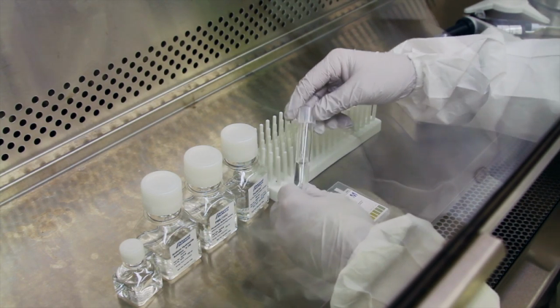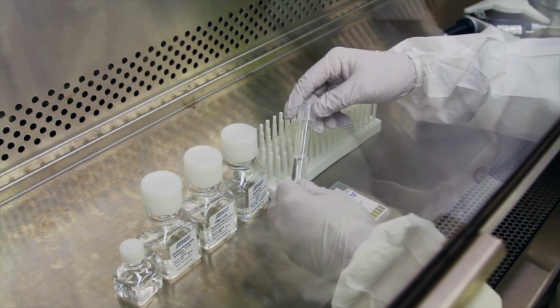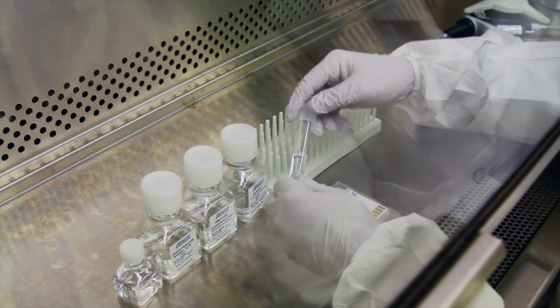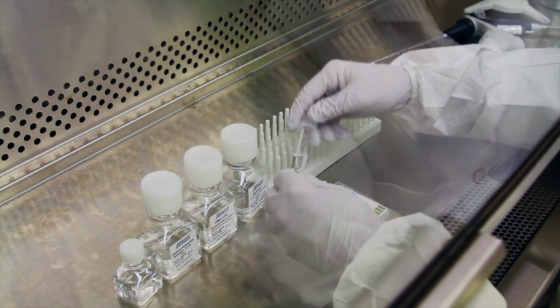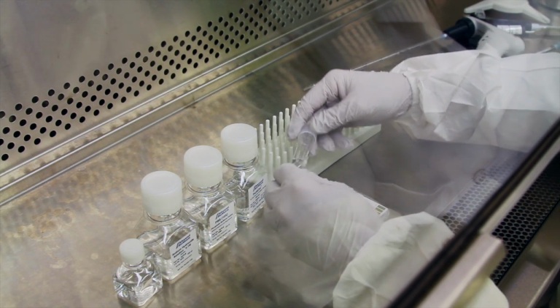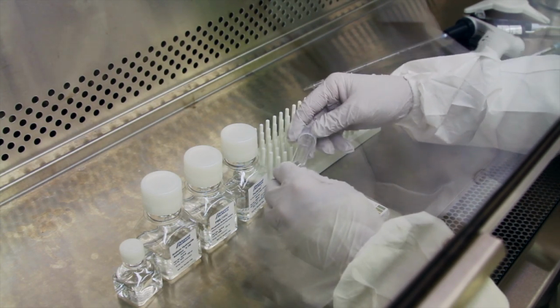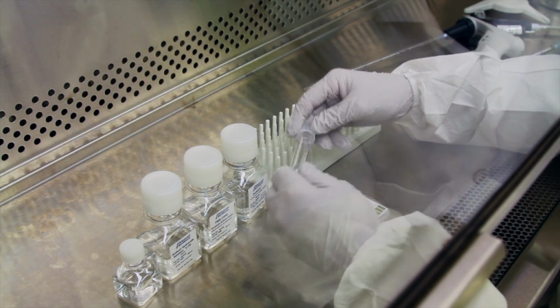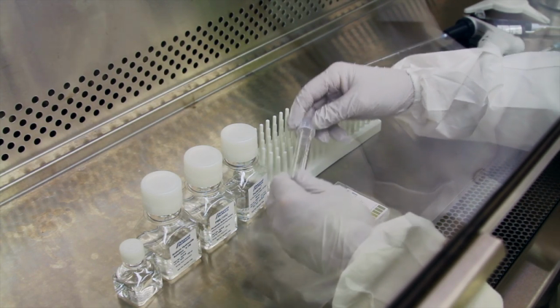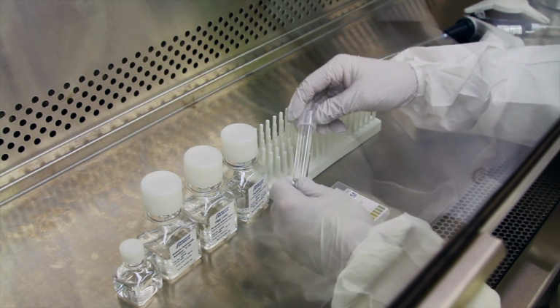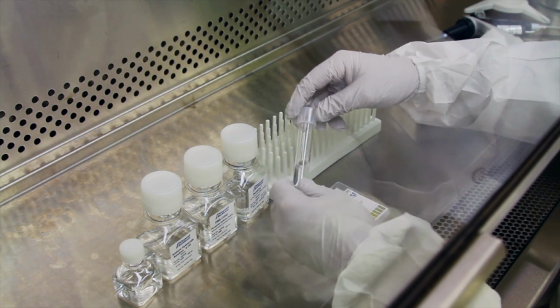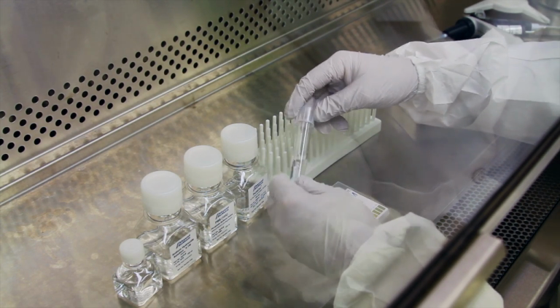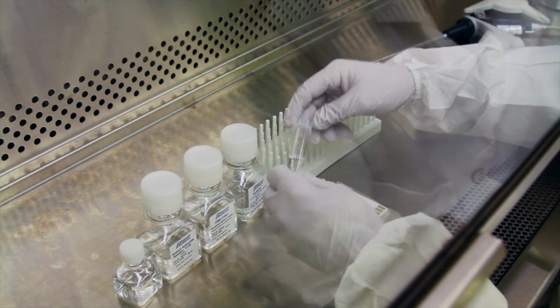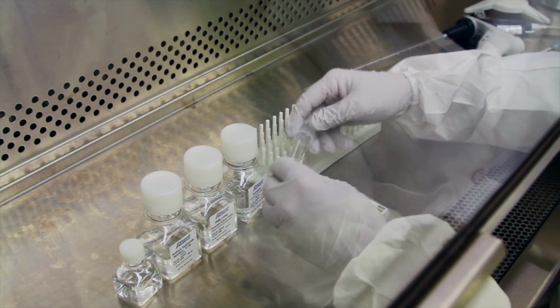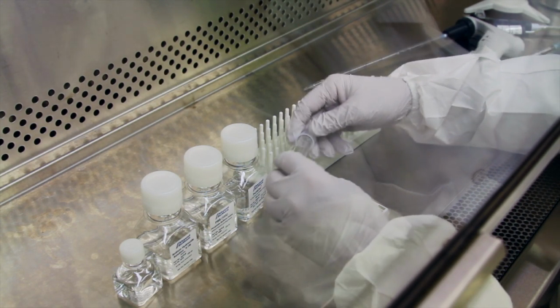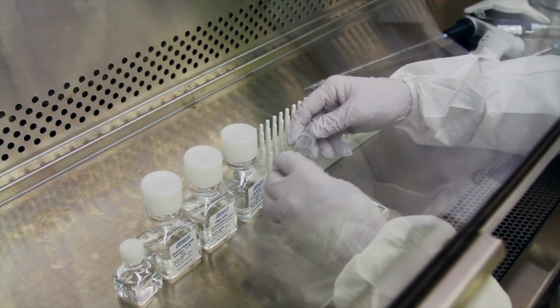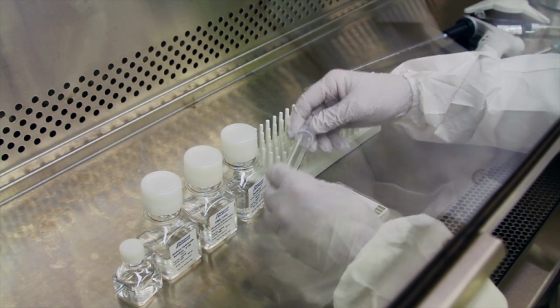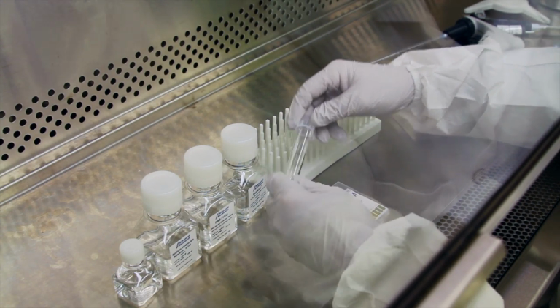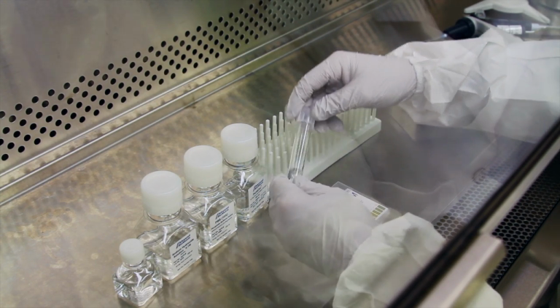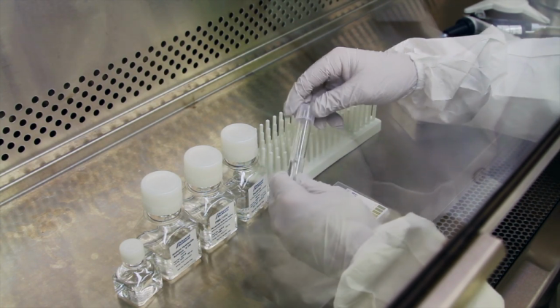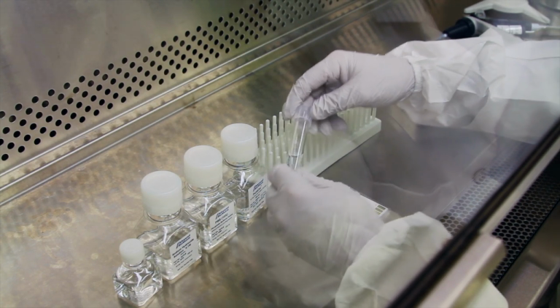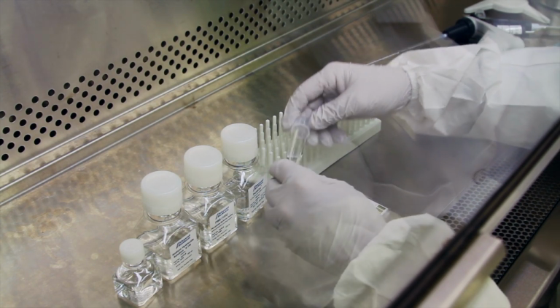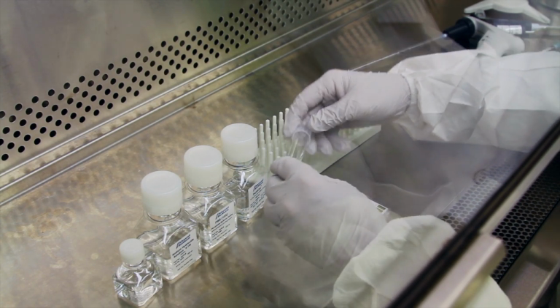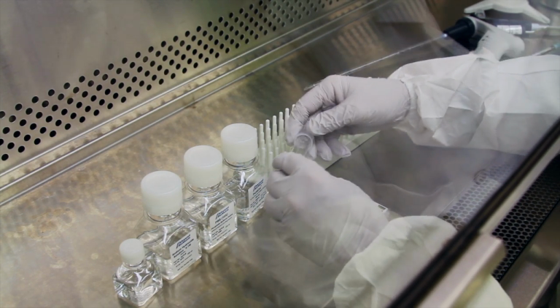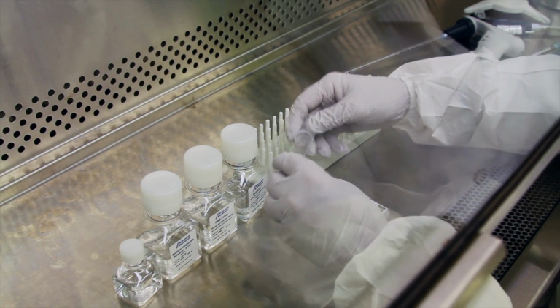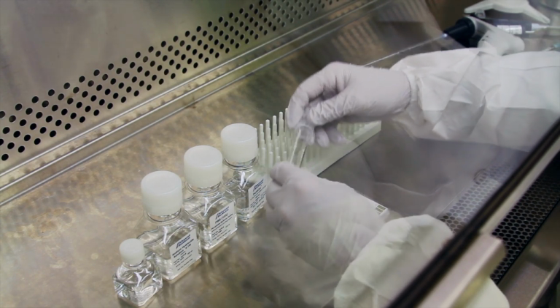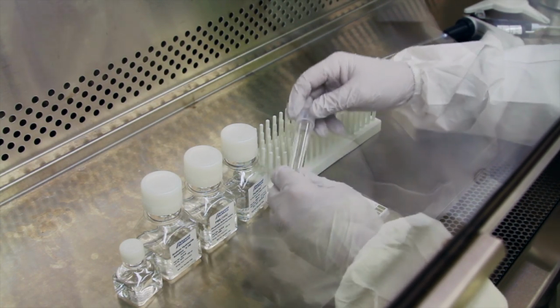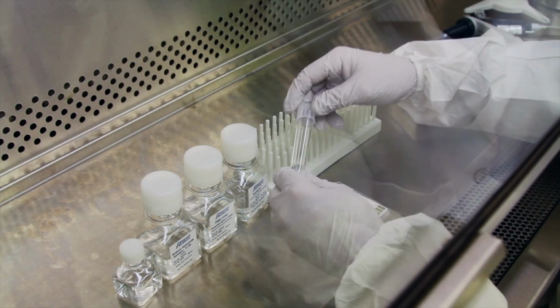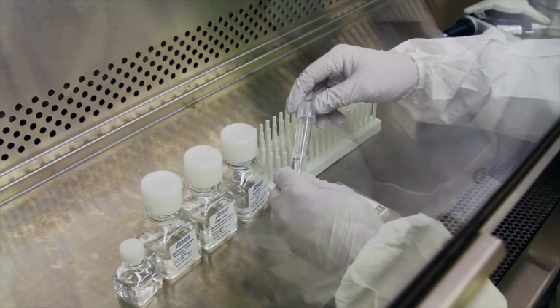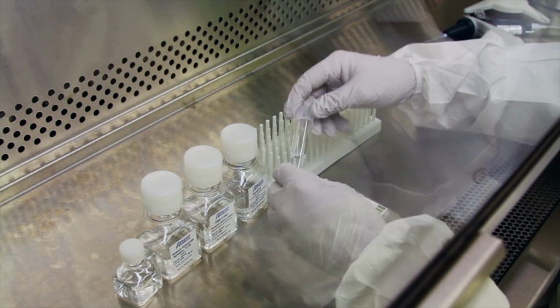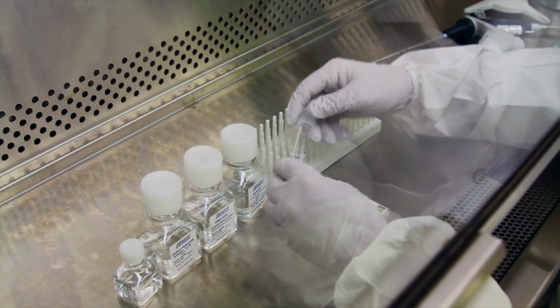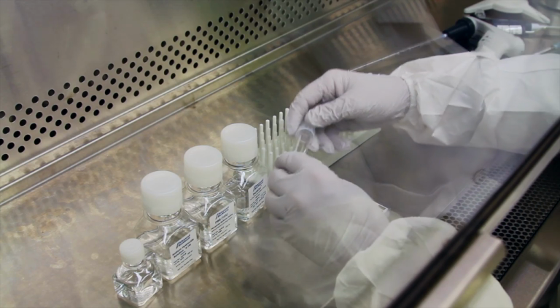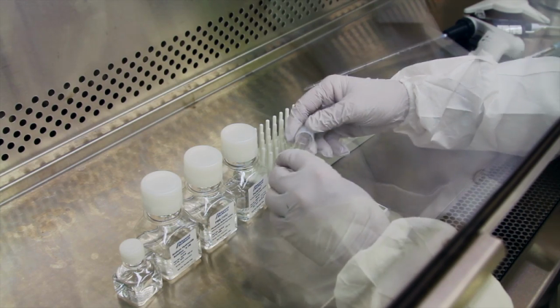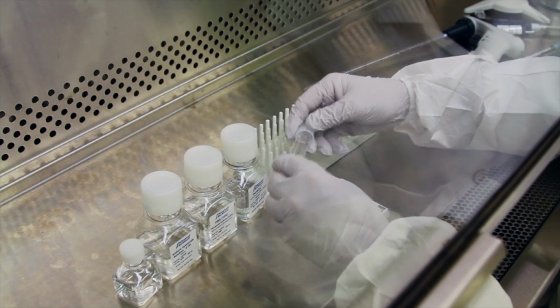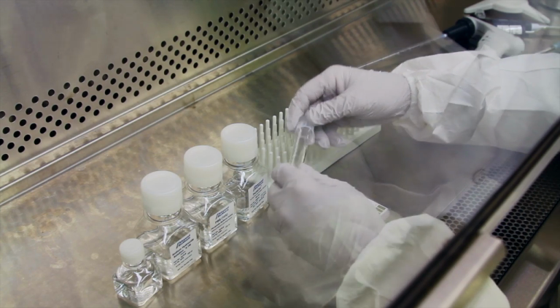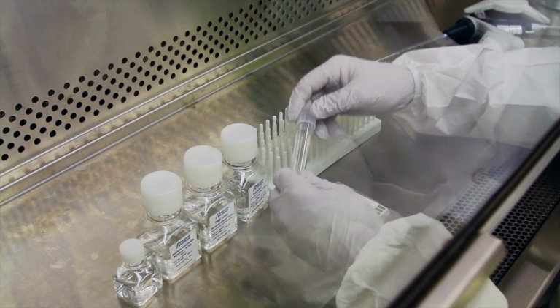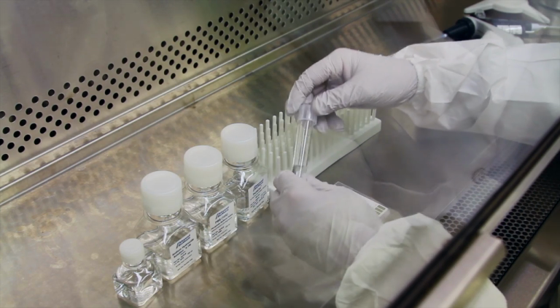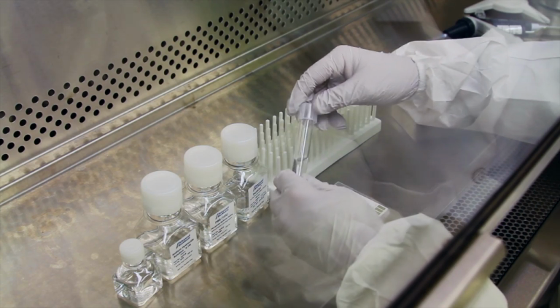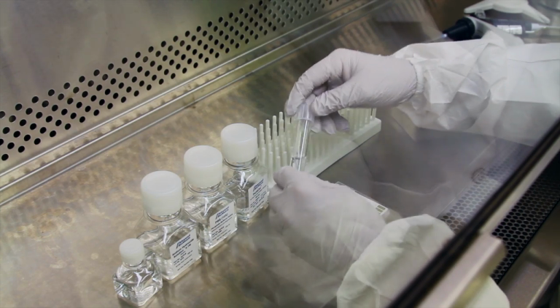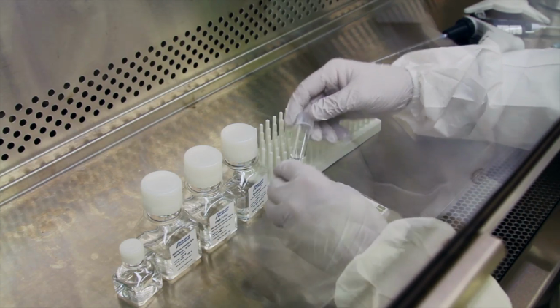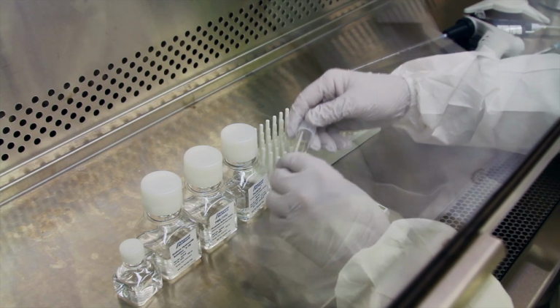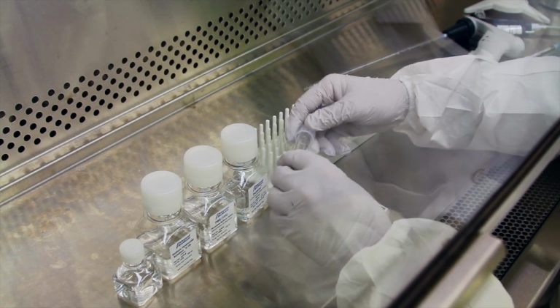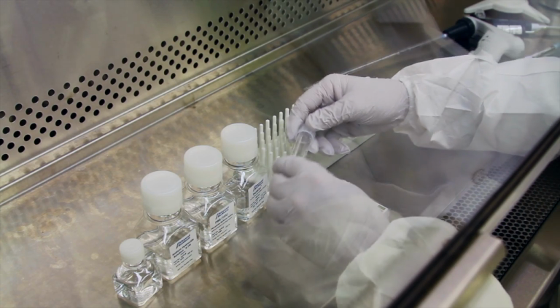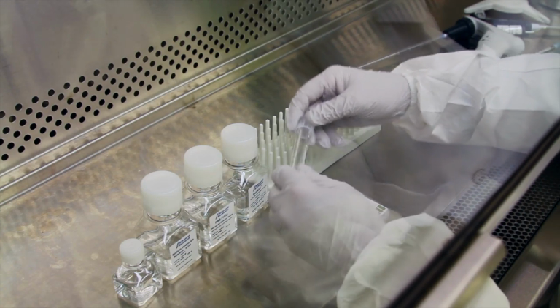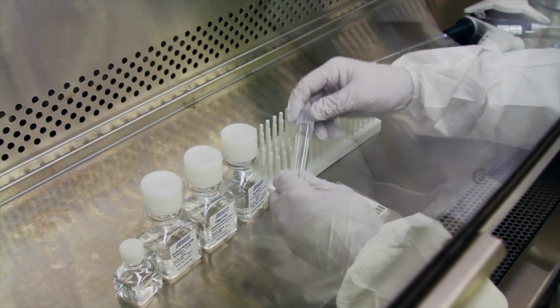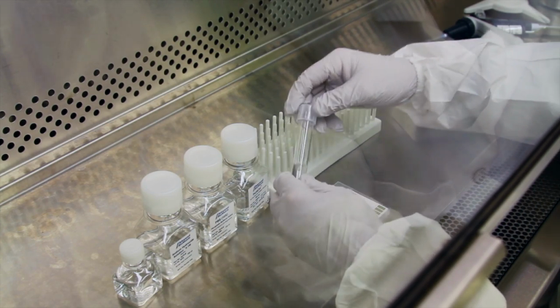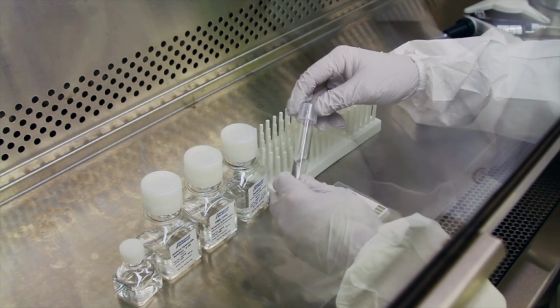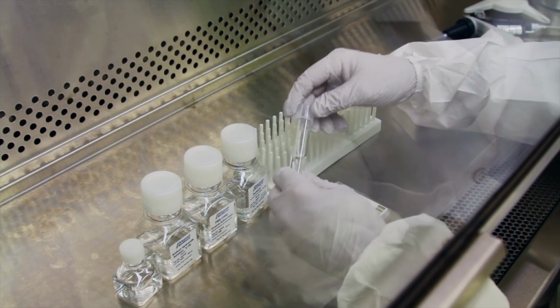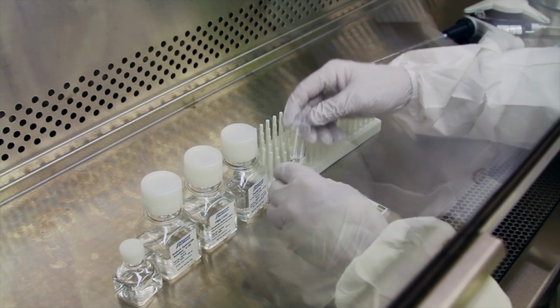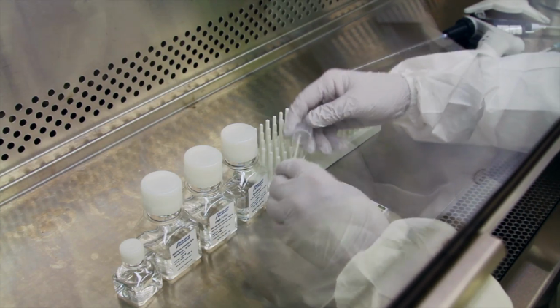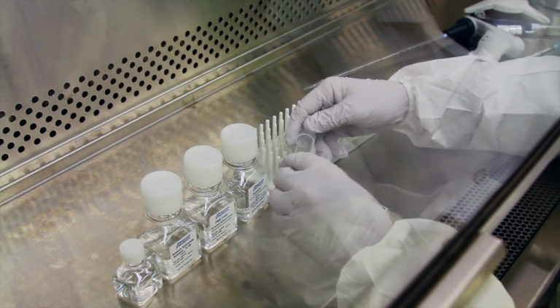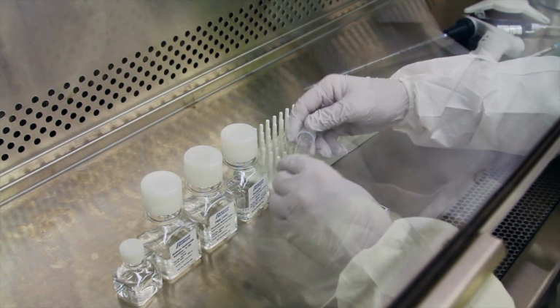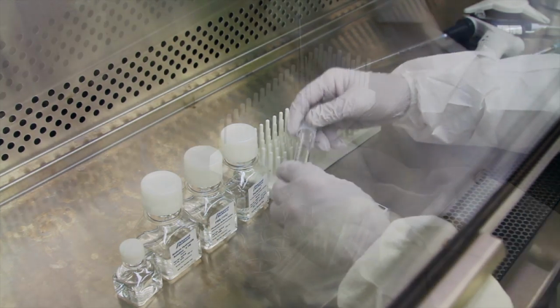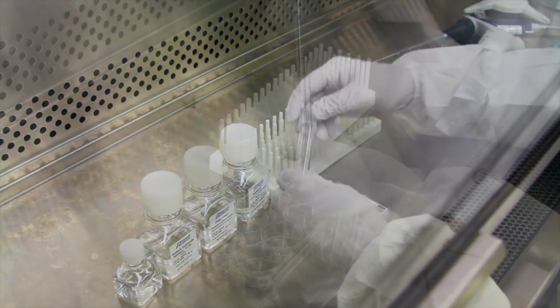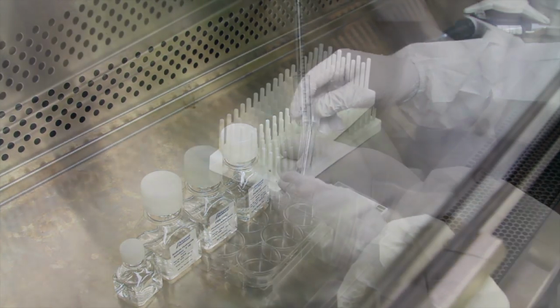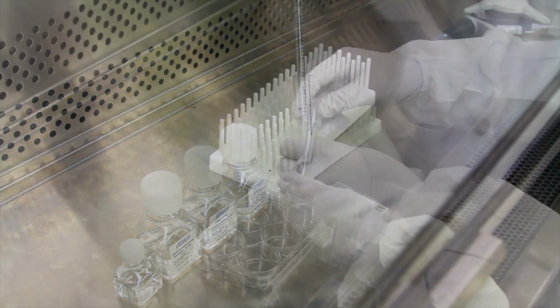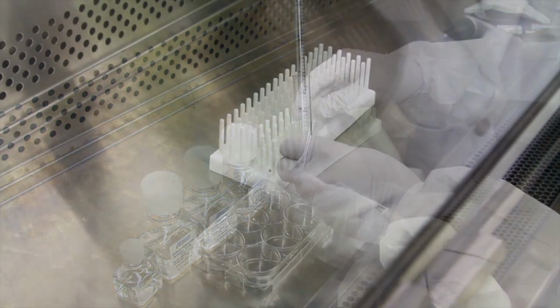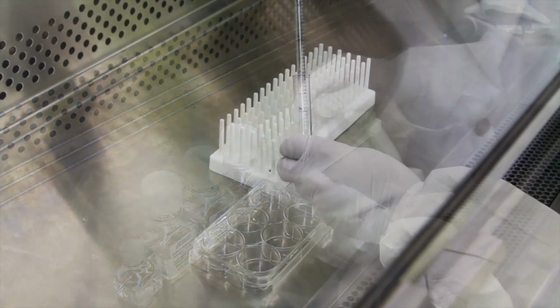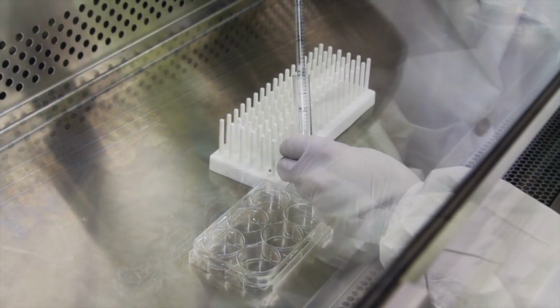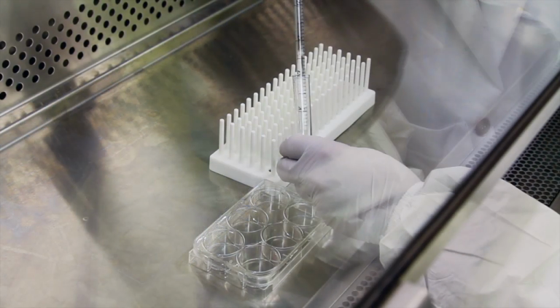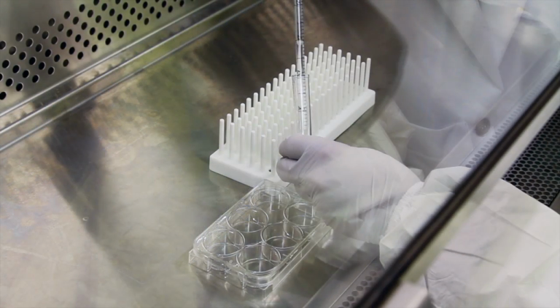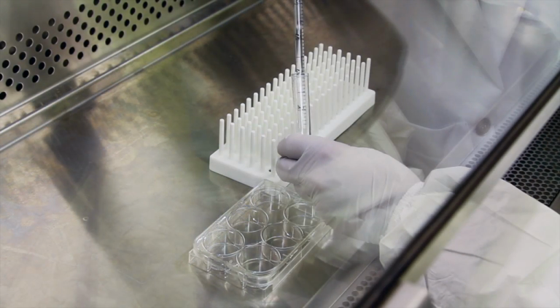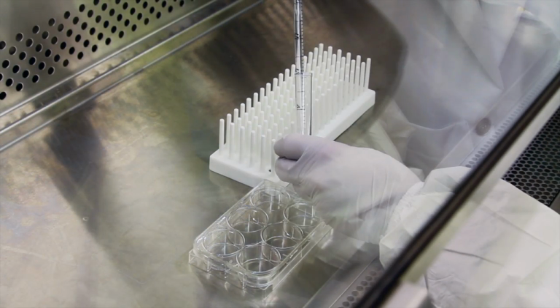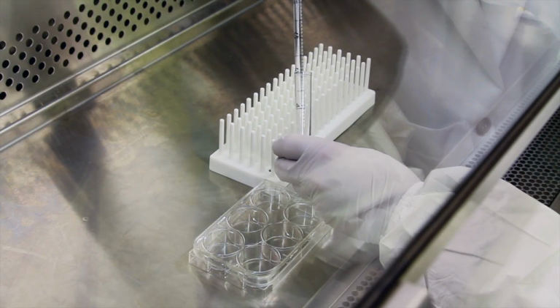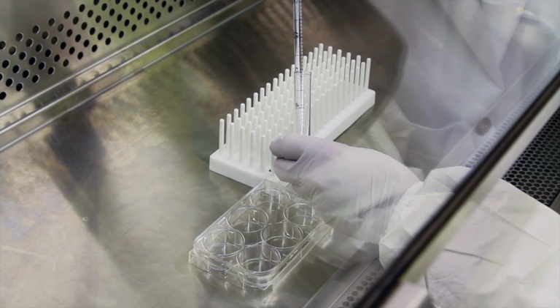To prevent gelation of the collagen, maintain the collagen mixture at a temperature between 2 and 10 degrees Celsius.